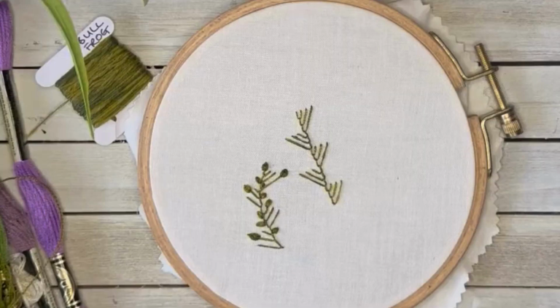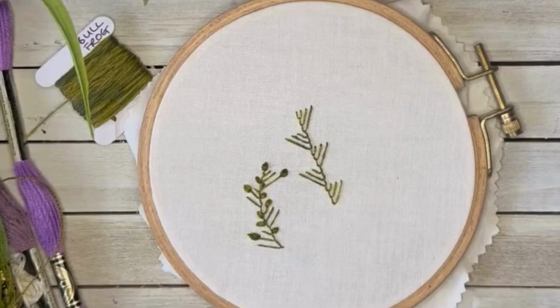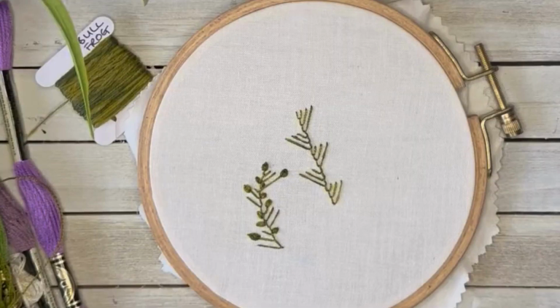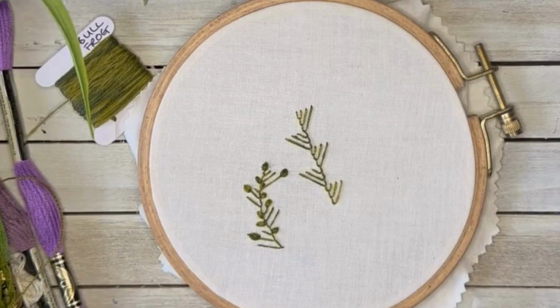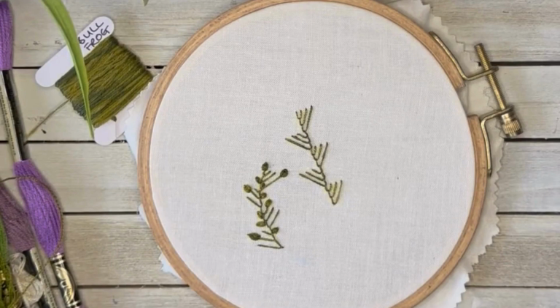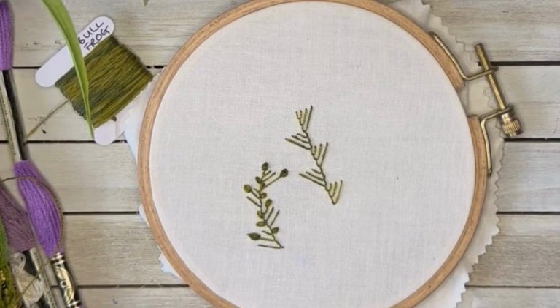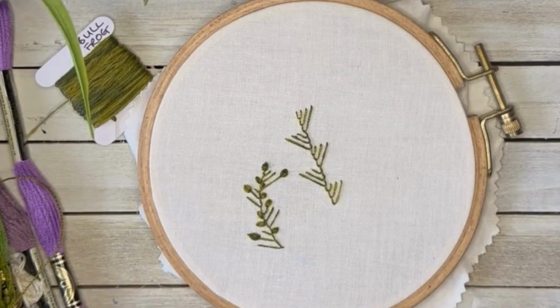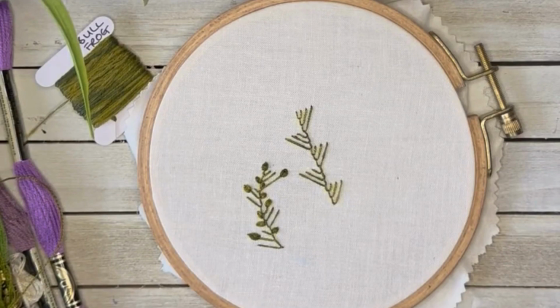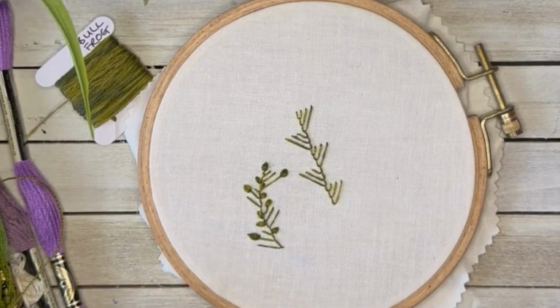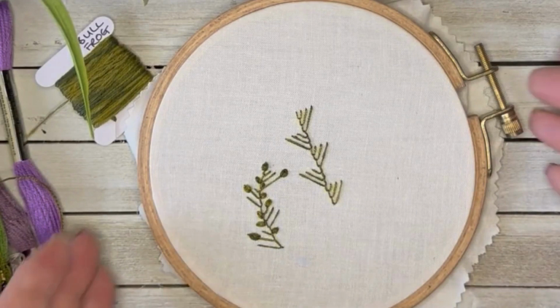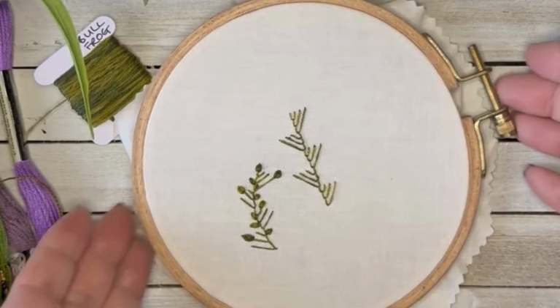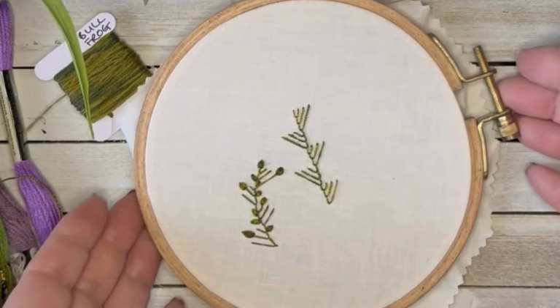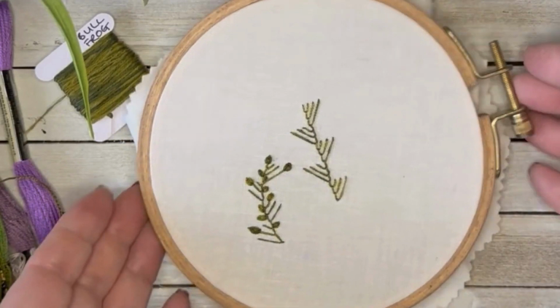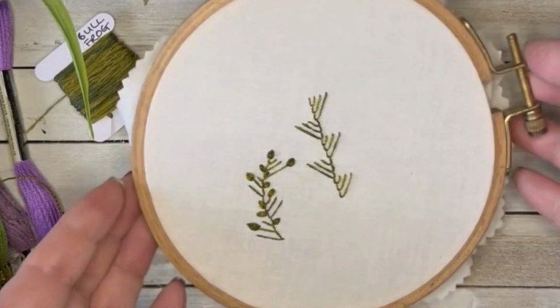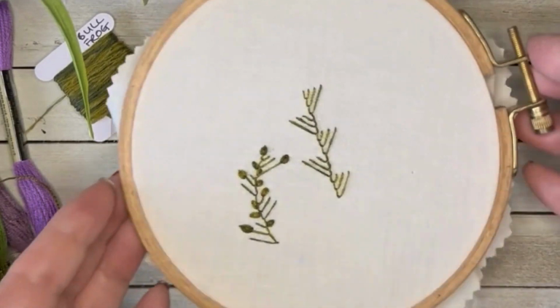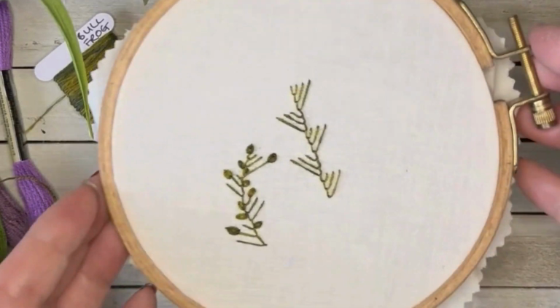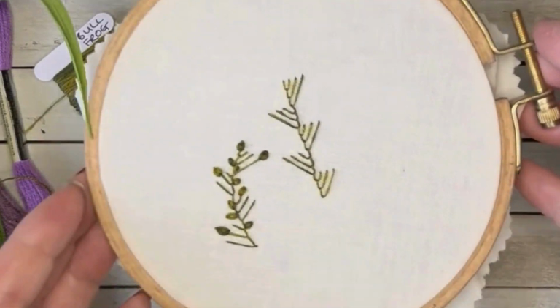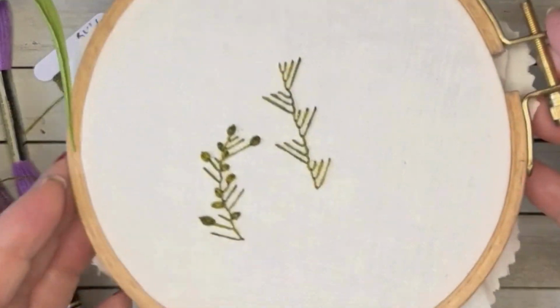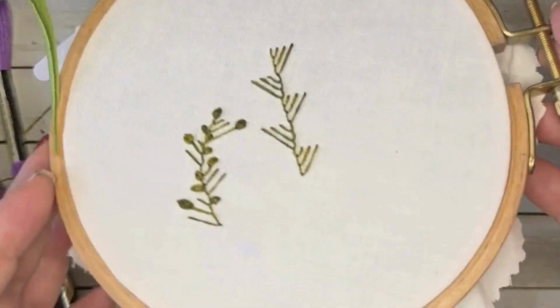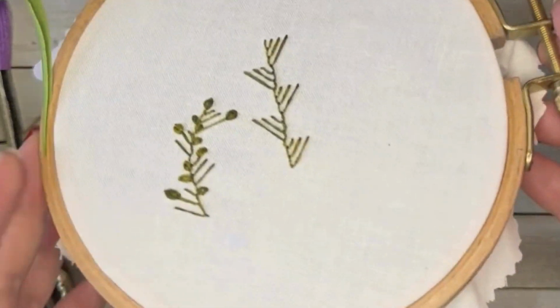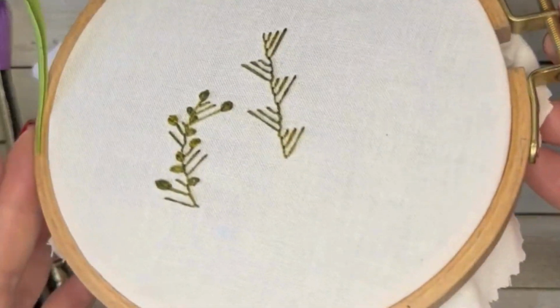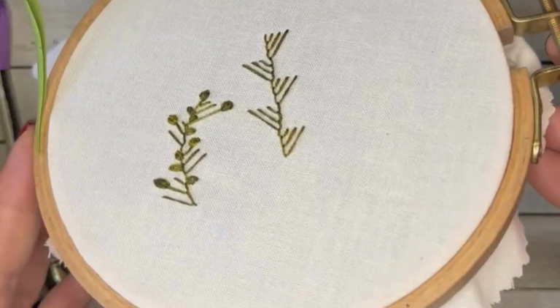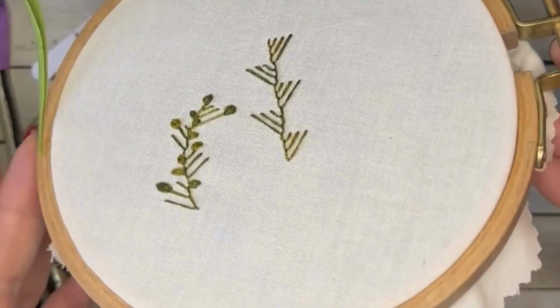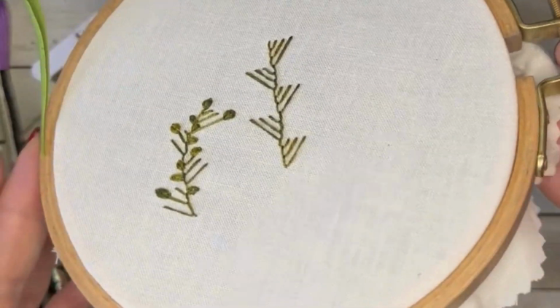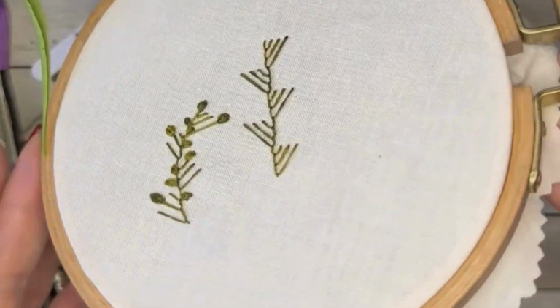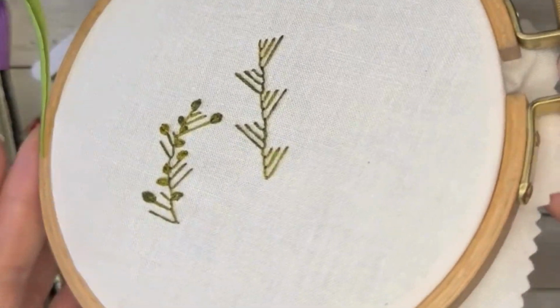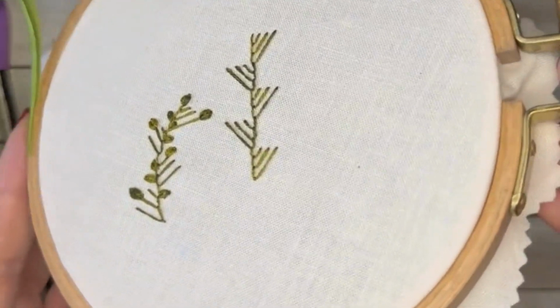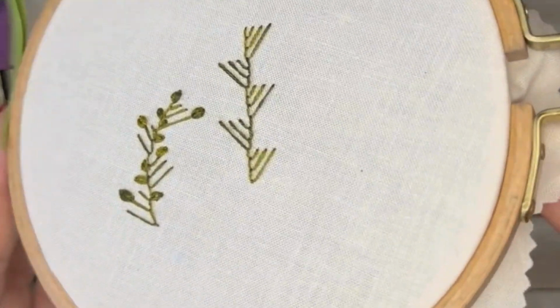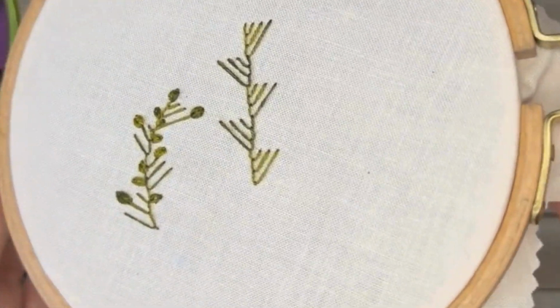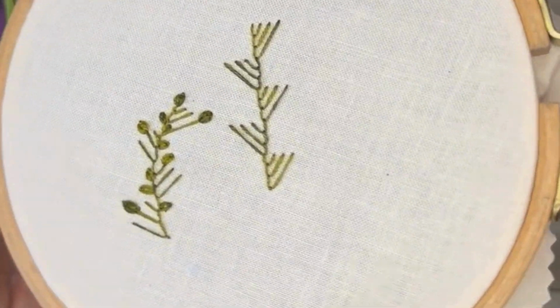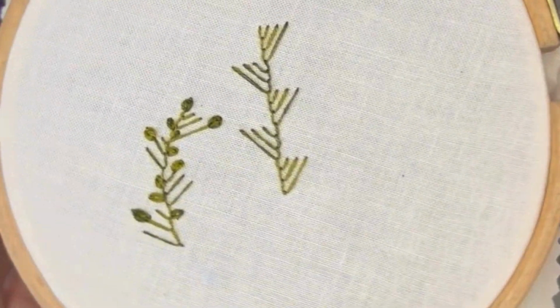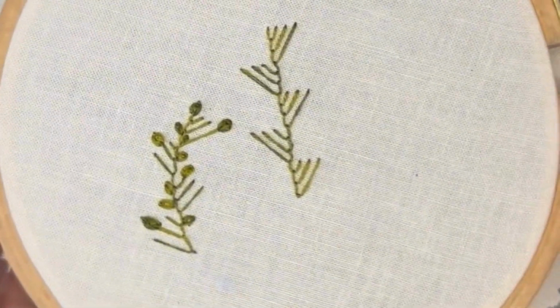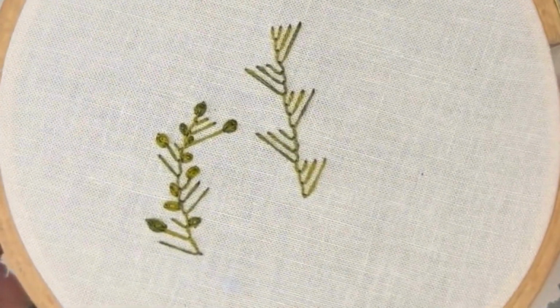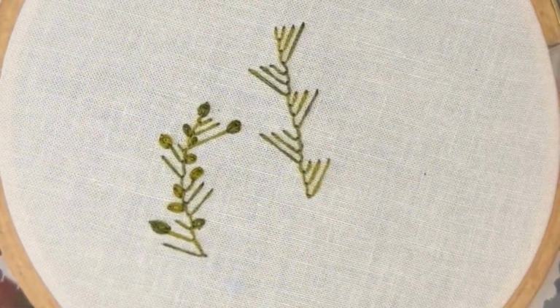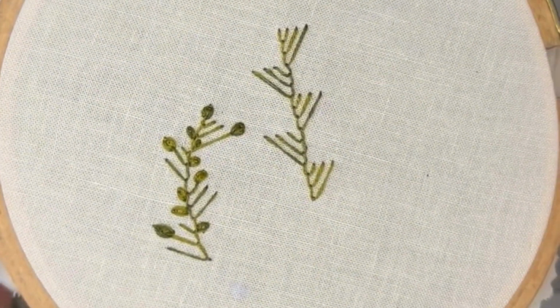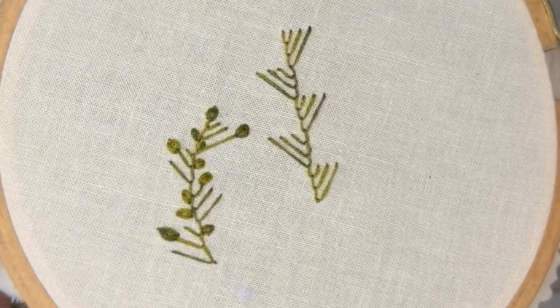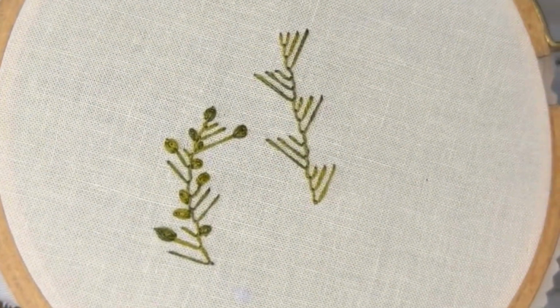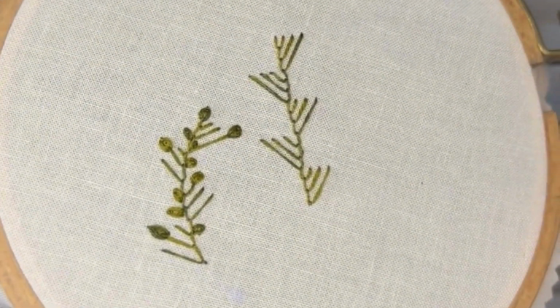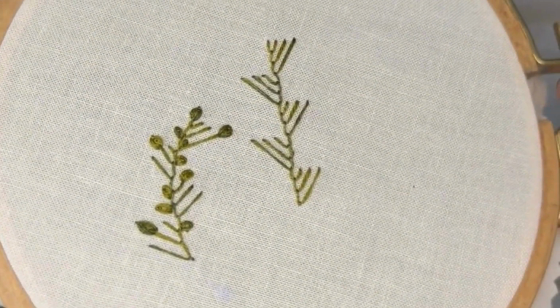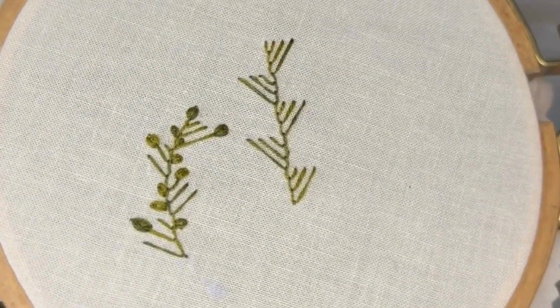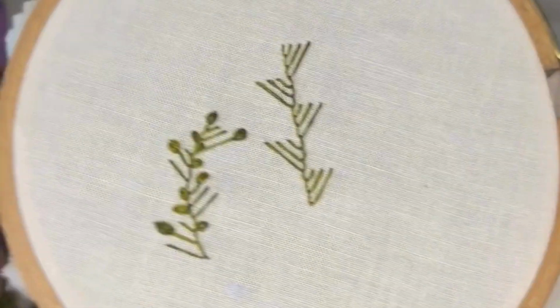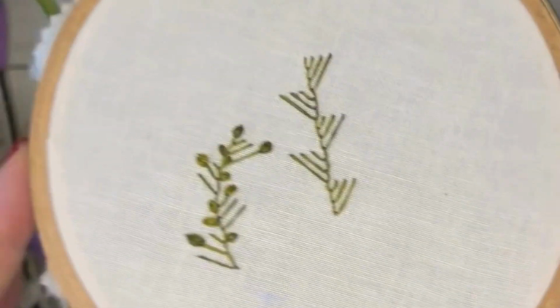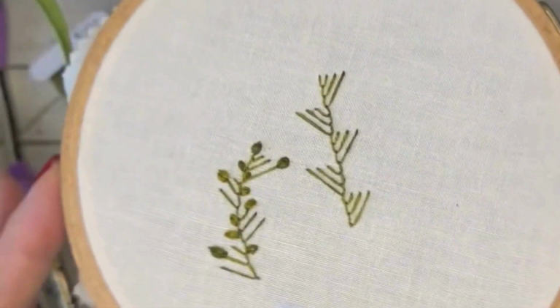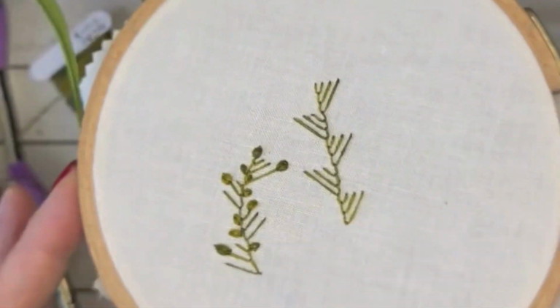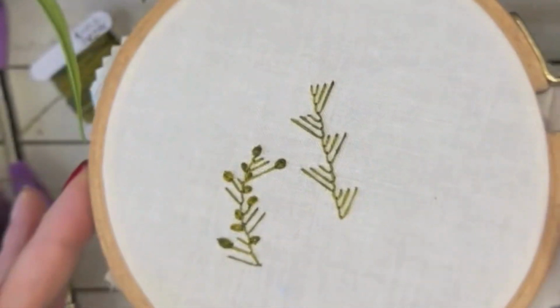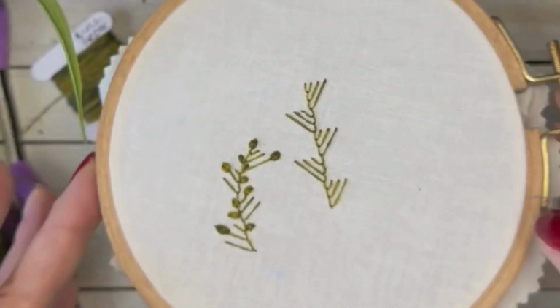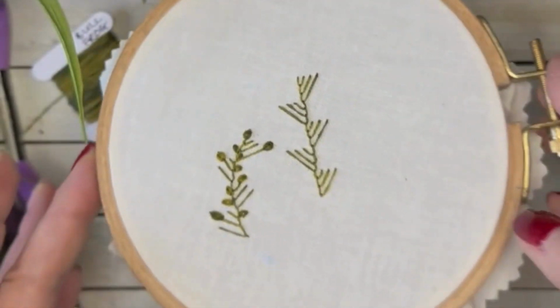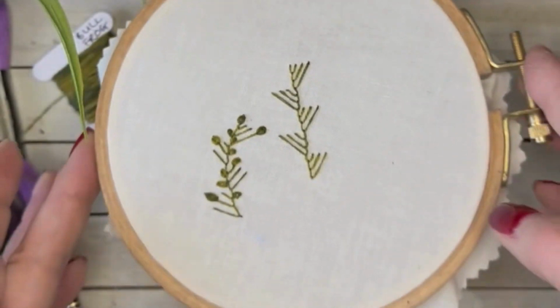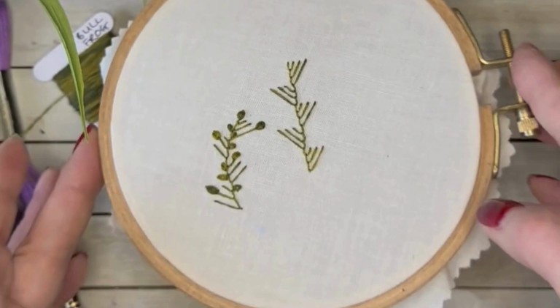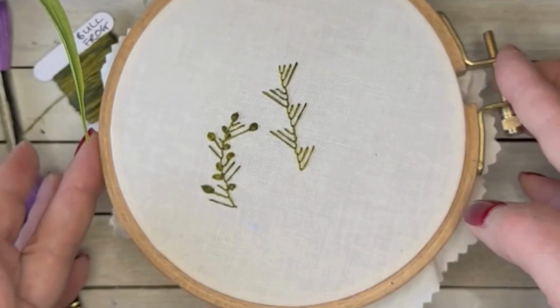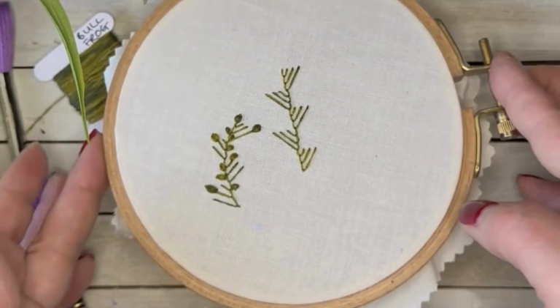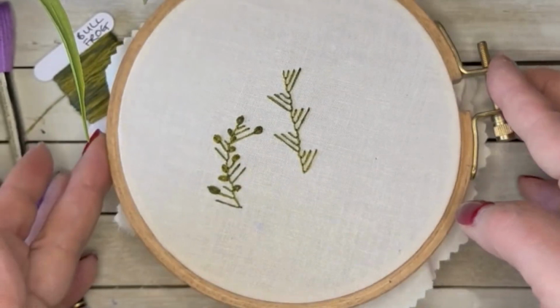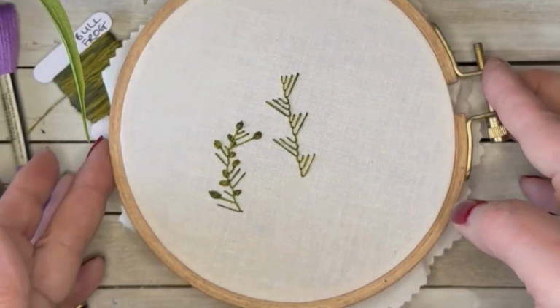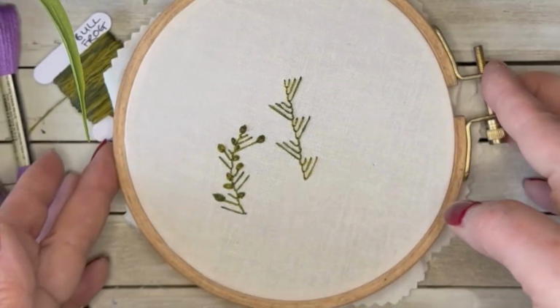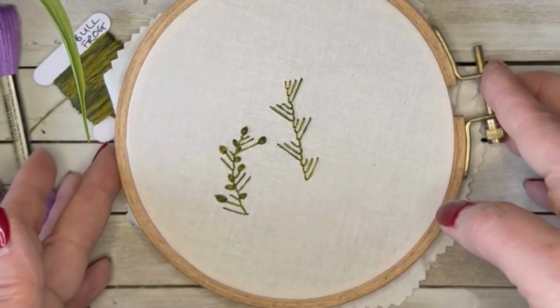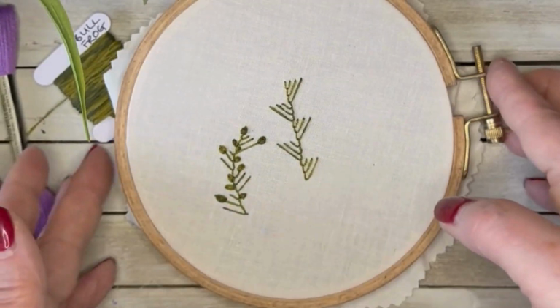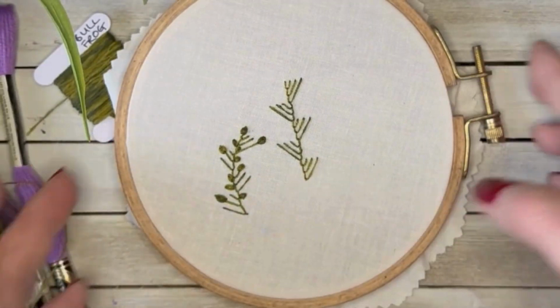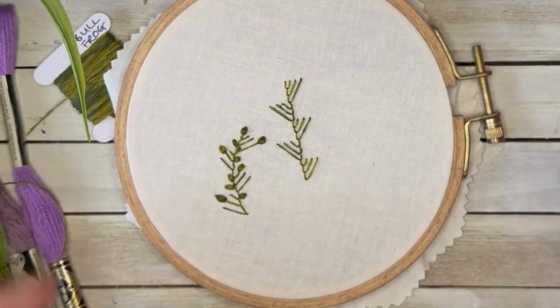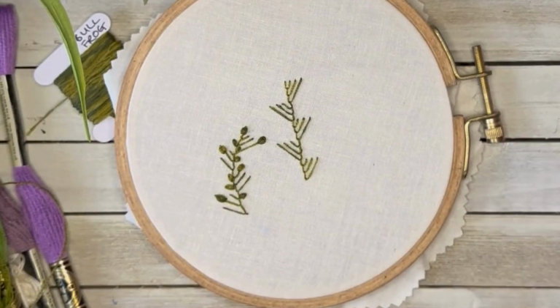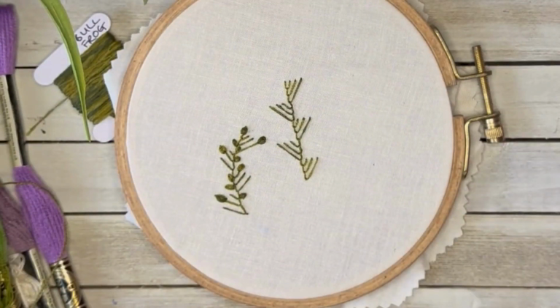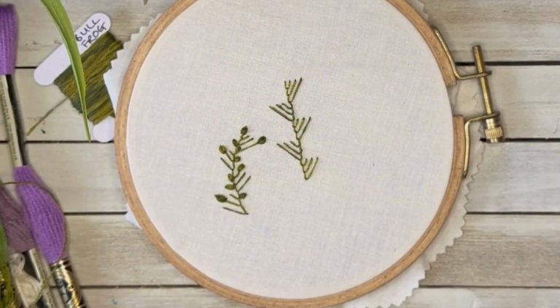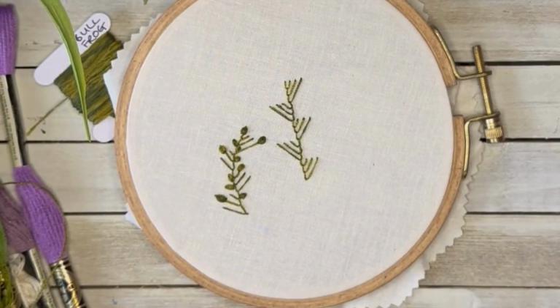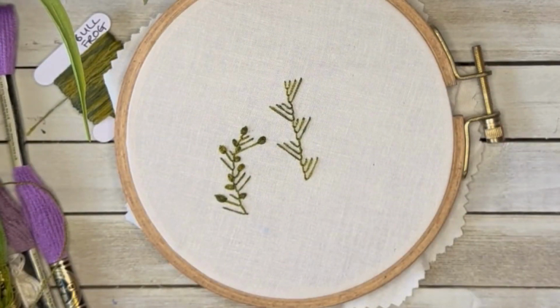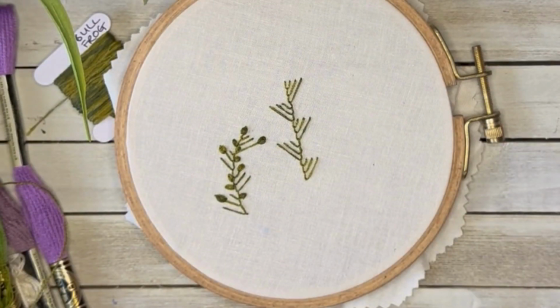And that's the Maidenhair stitch. Perfect for things like seaweed — I've added some berry stitches here to make it look like seaweed. Happy stitching.